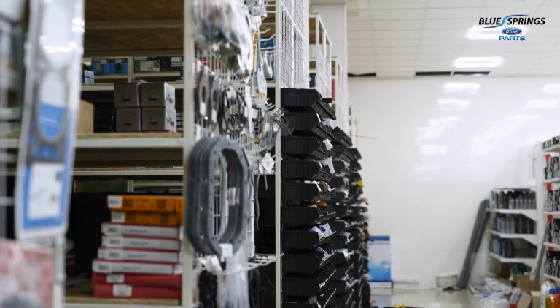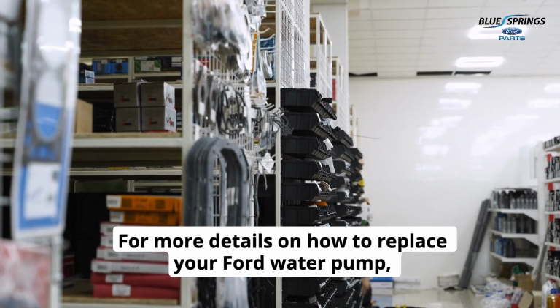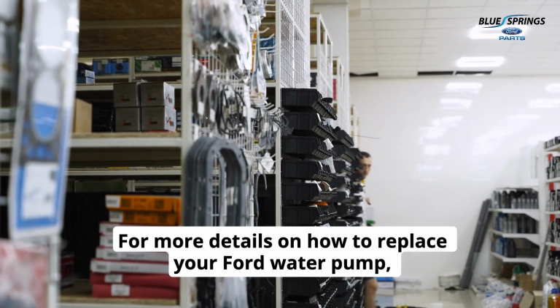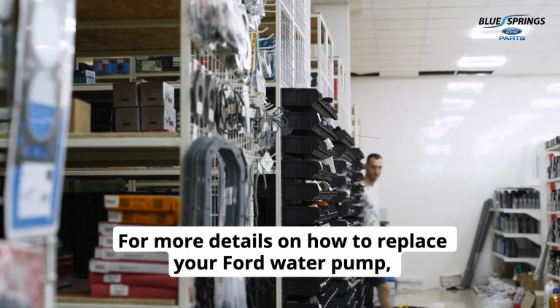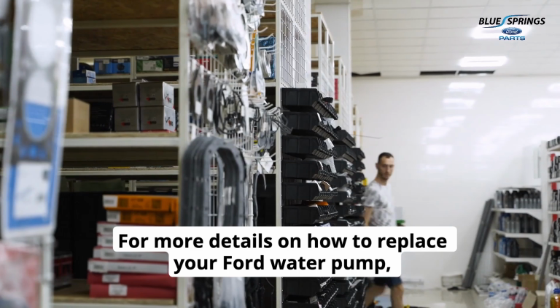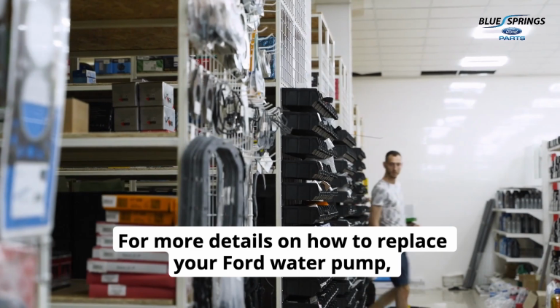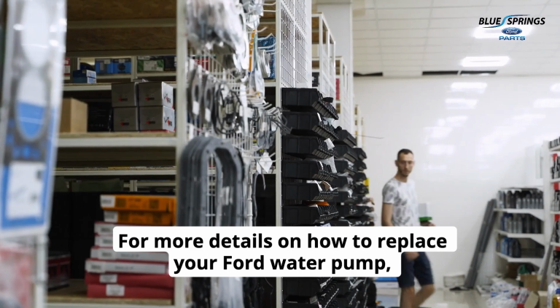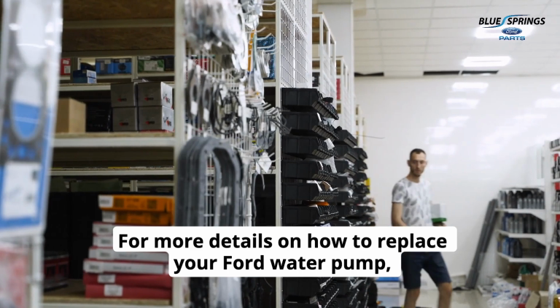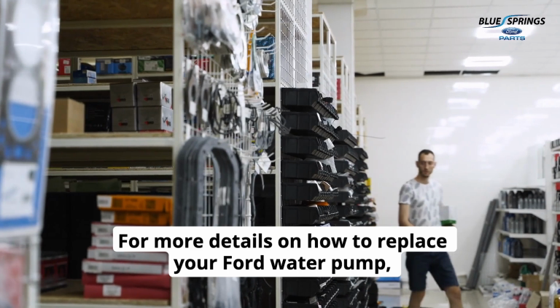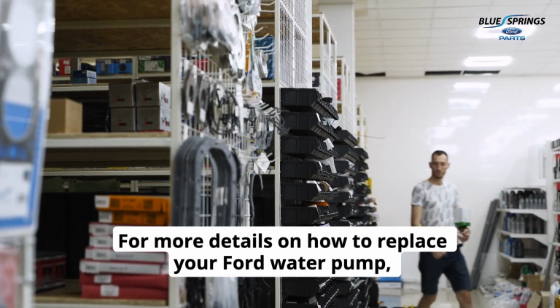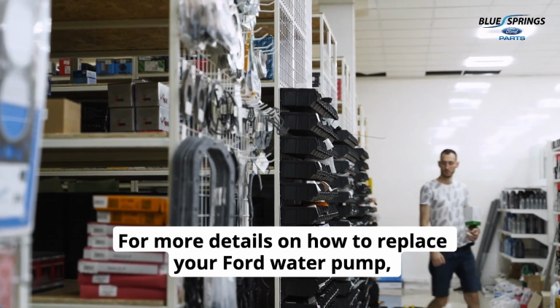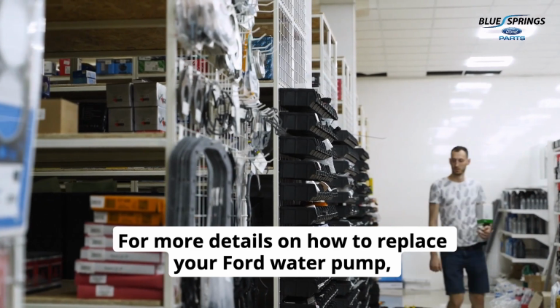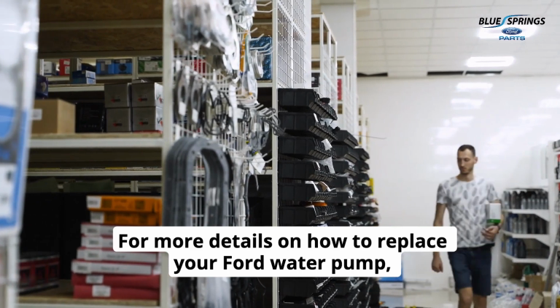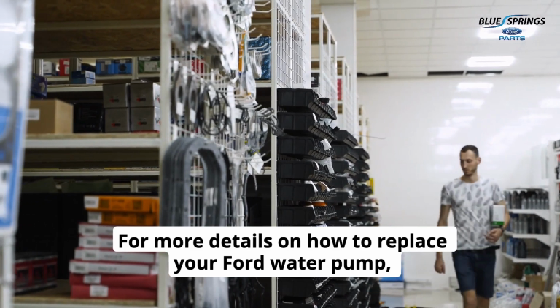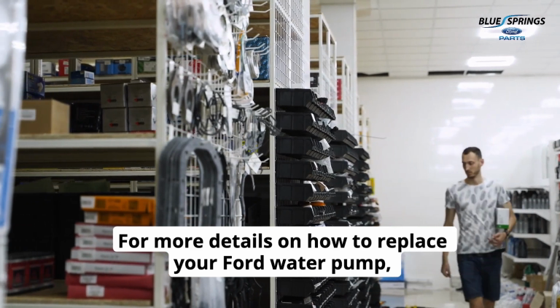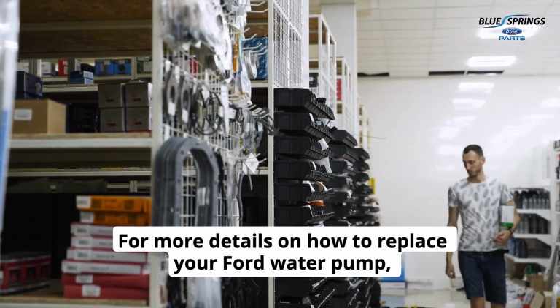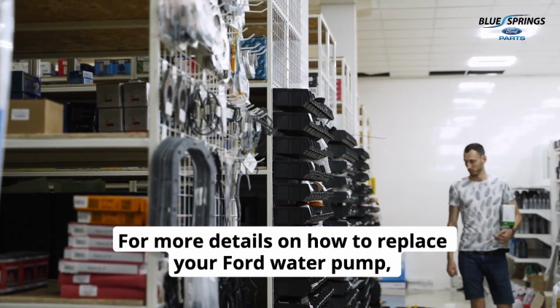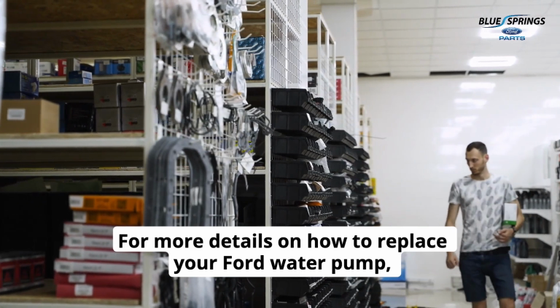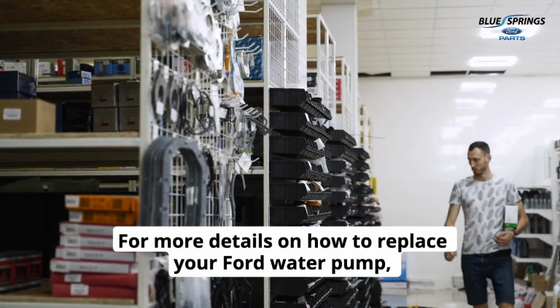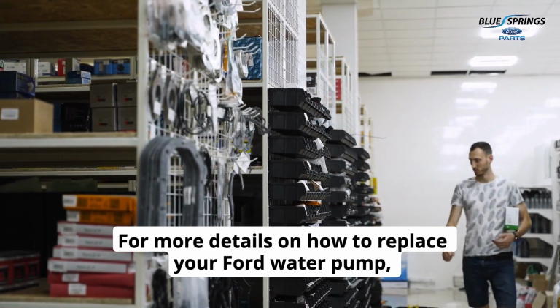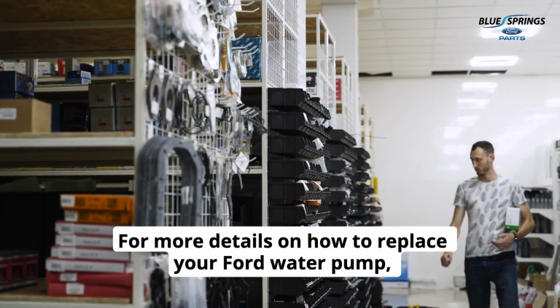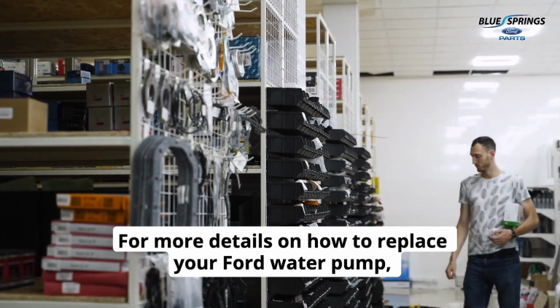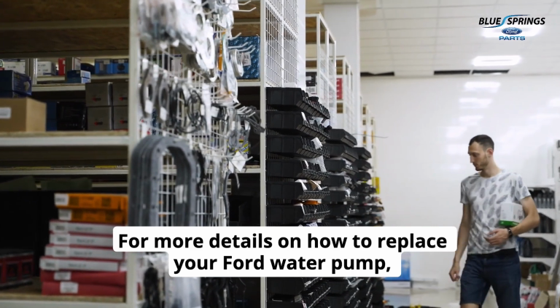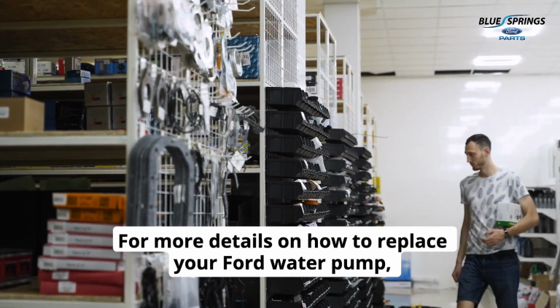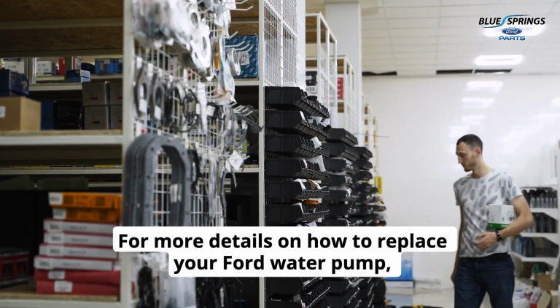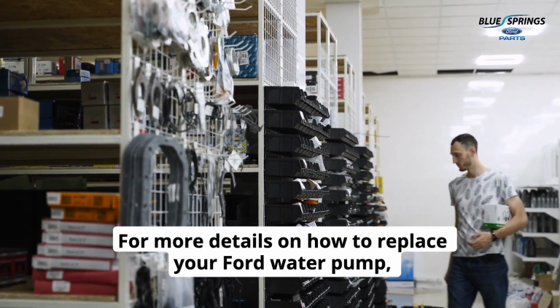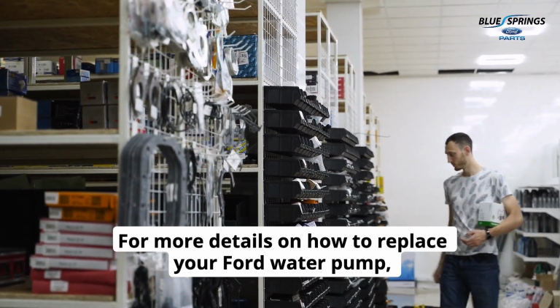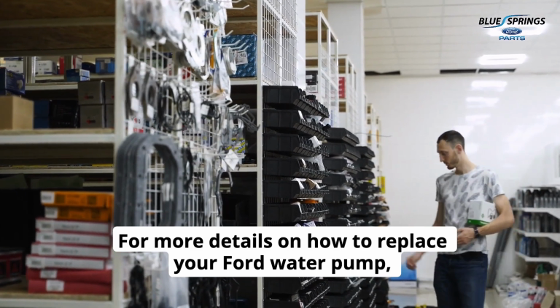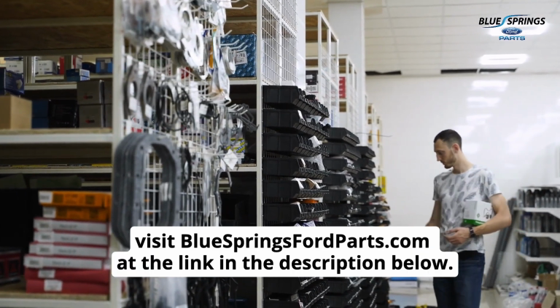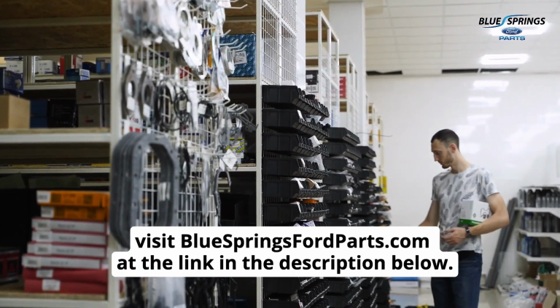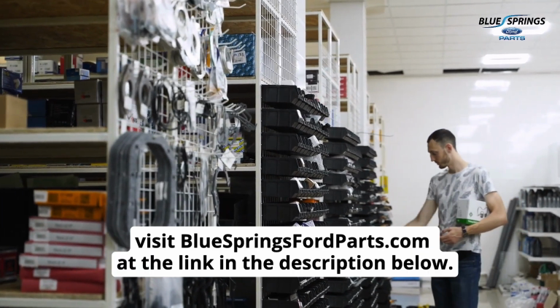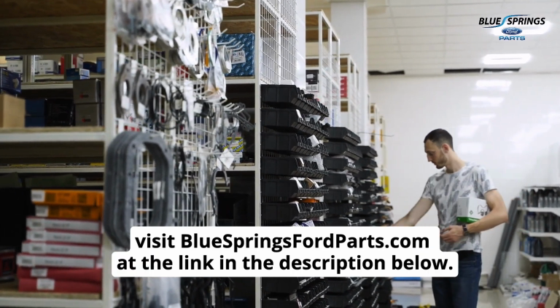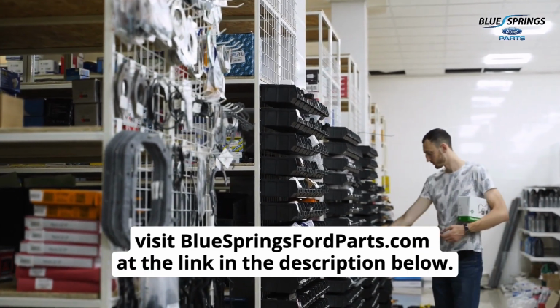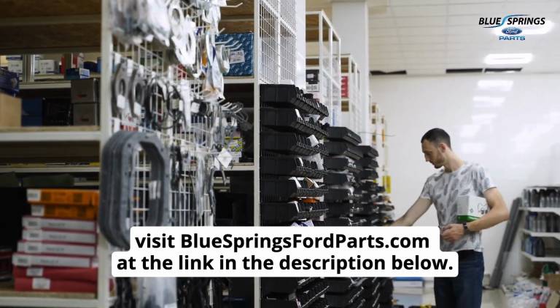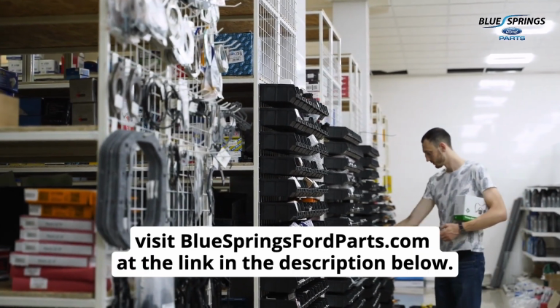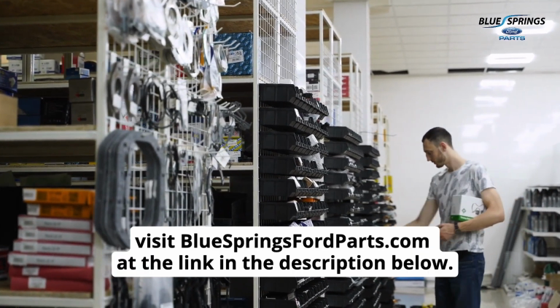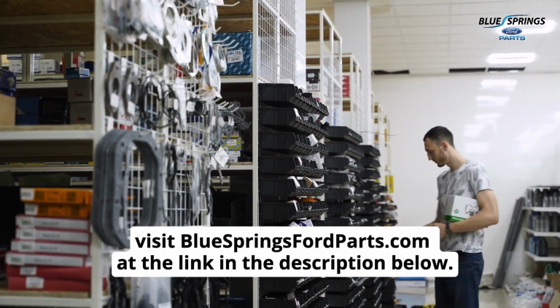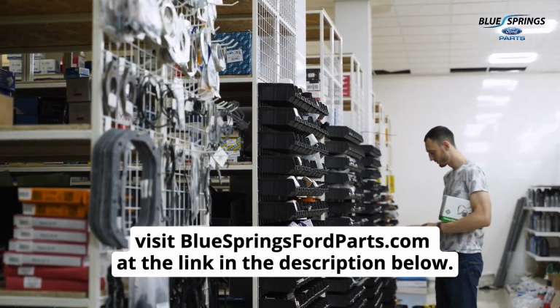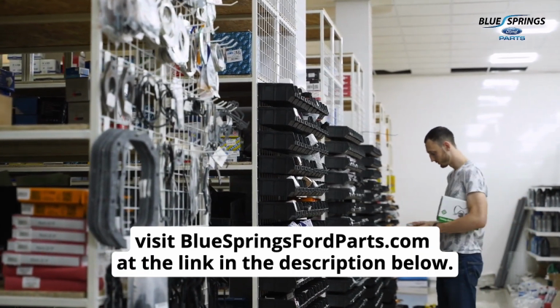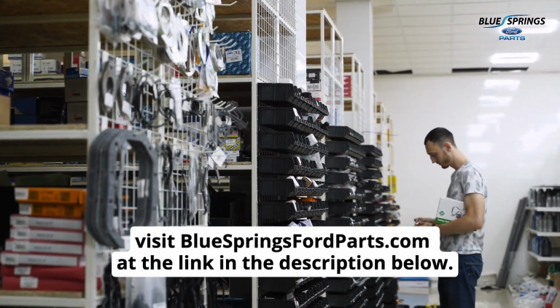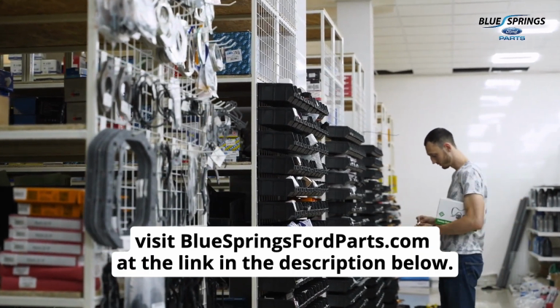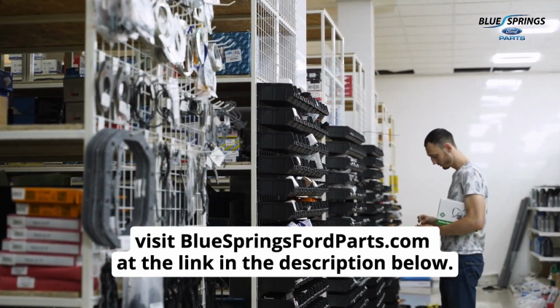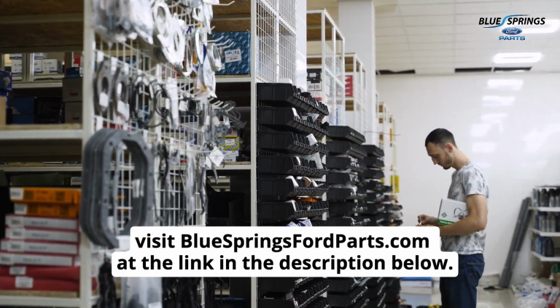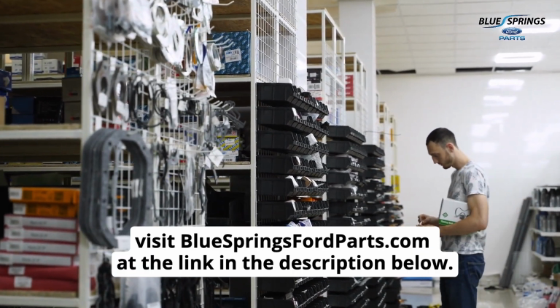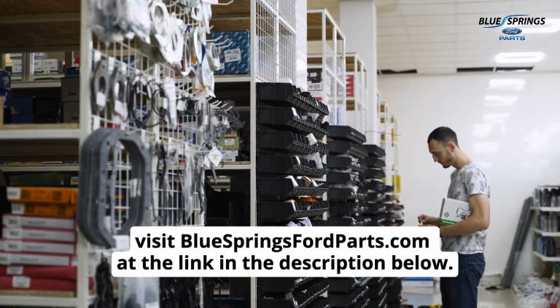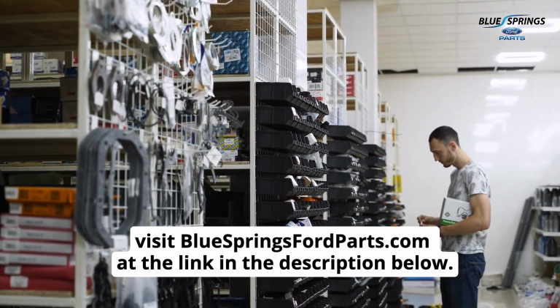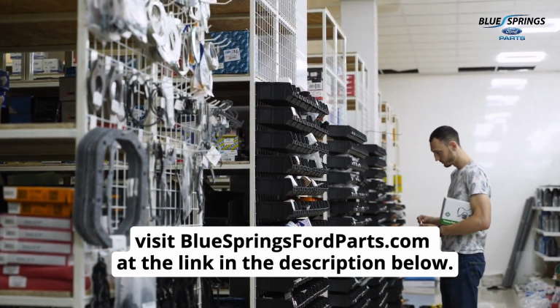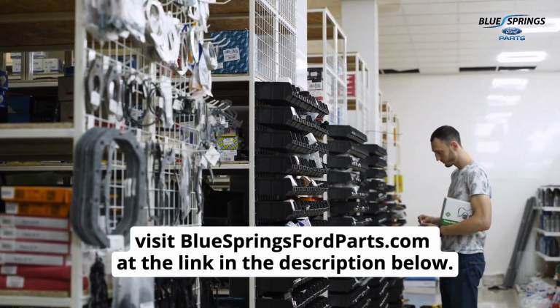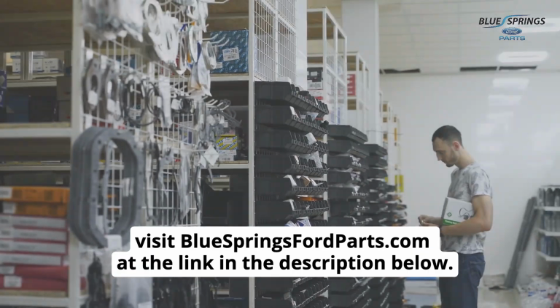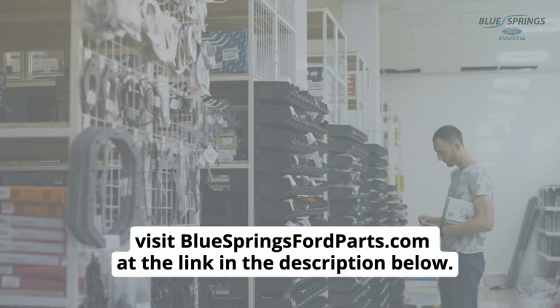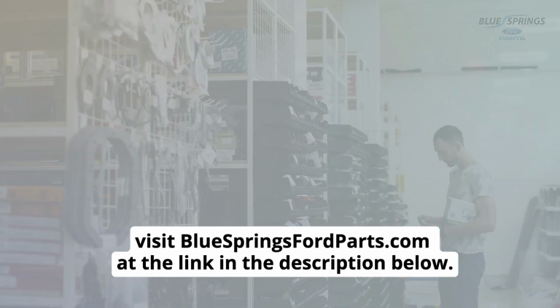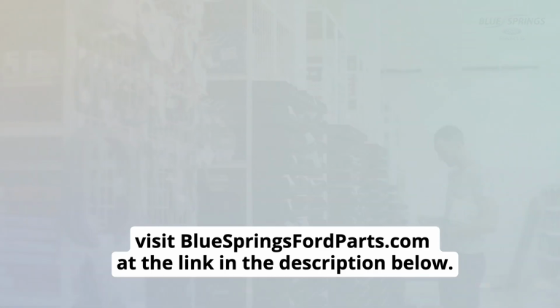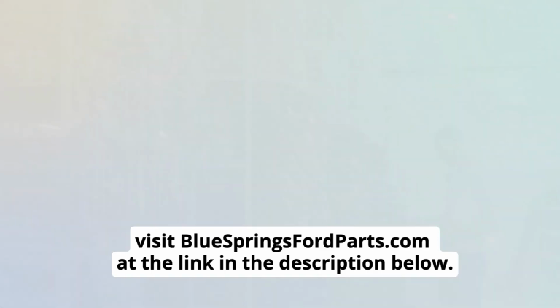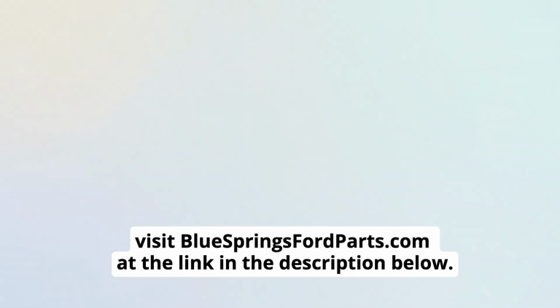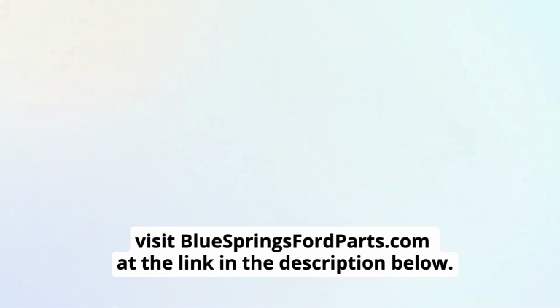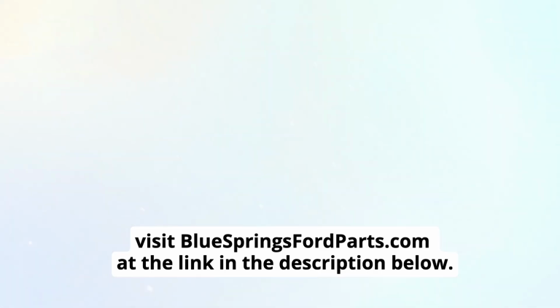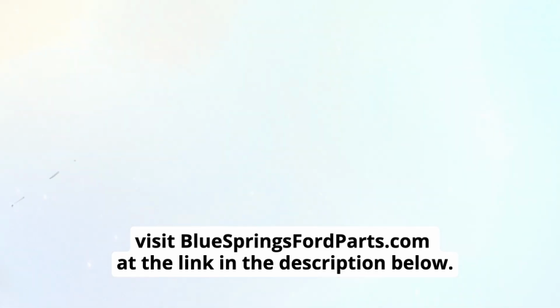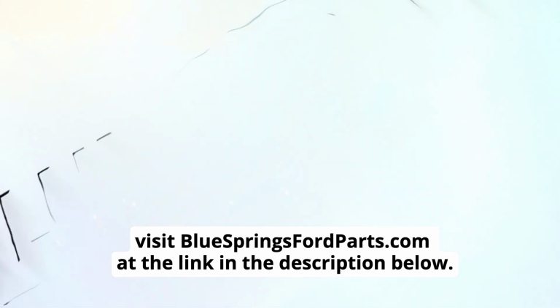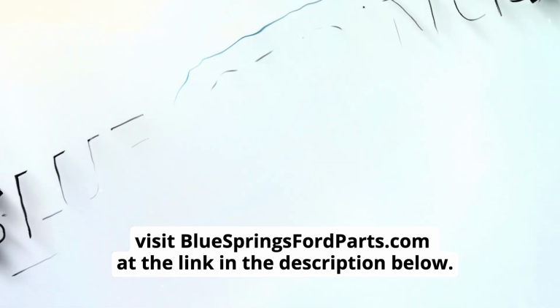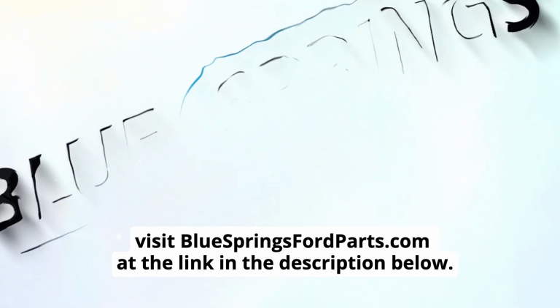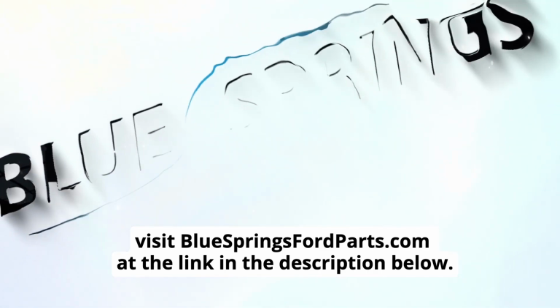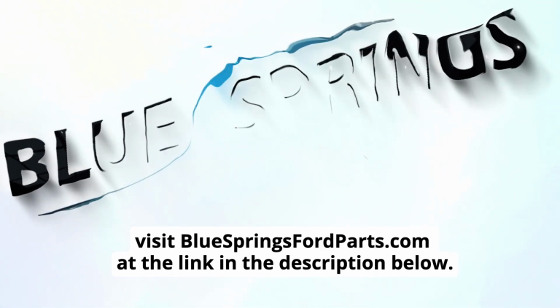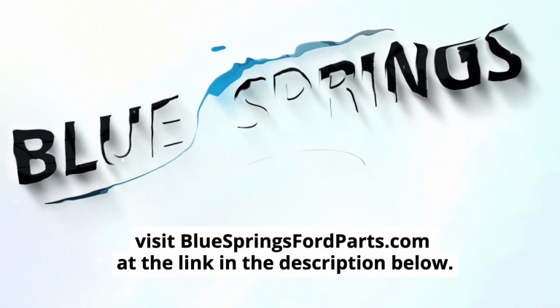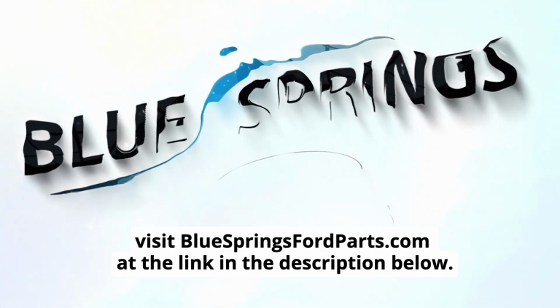For more details on how to replace your Ford water pump, visit bluespringsfordparts.com at the link in the description below.